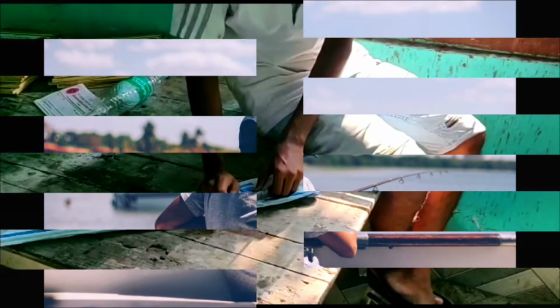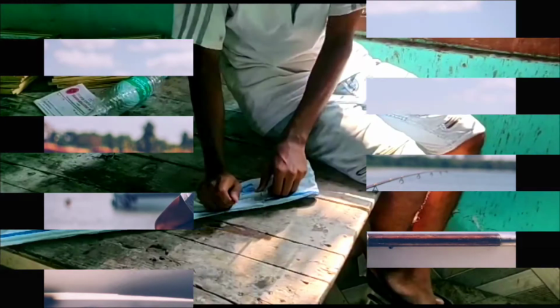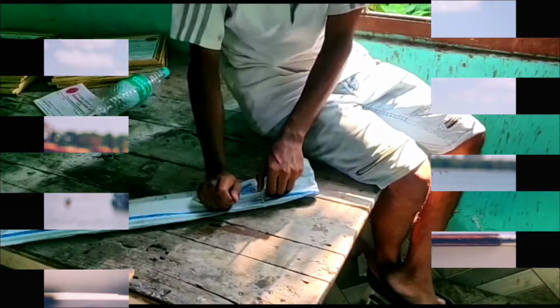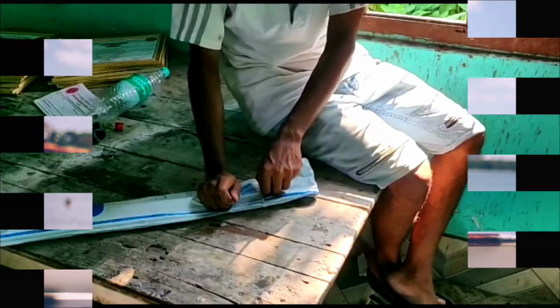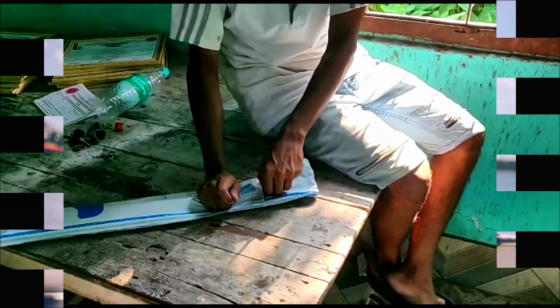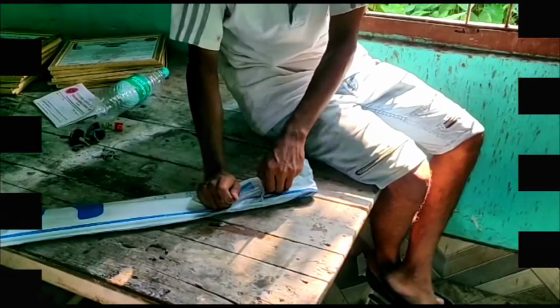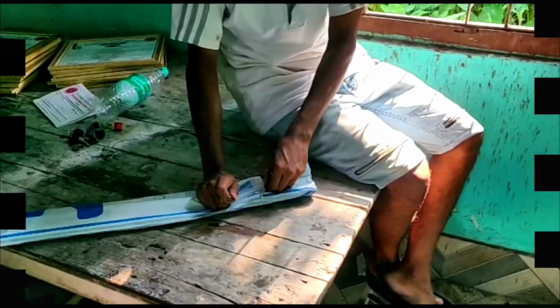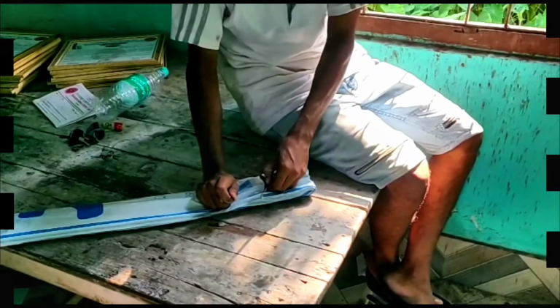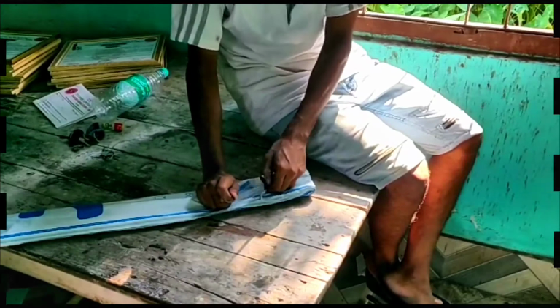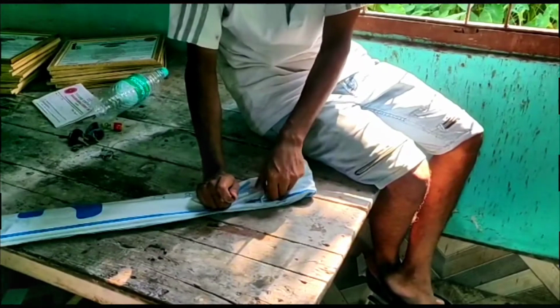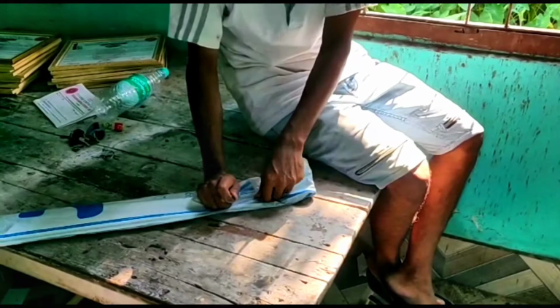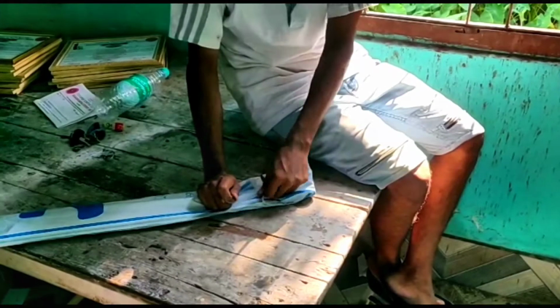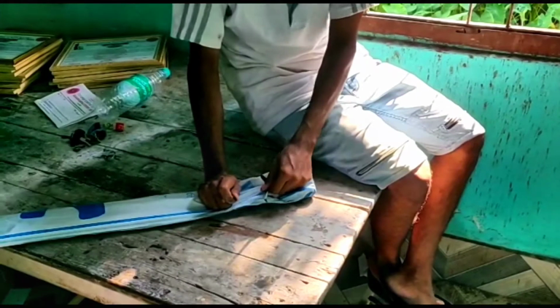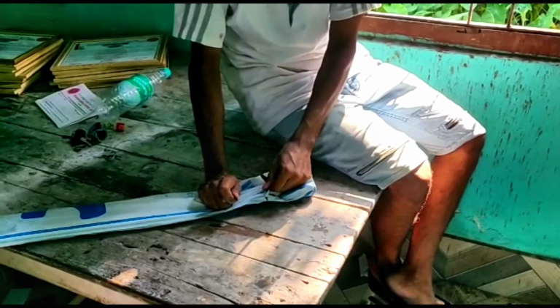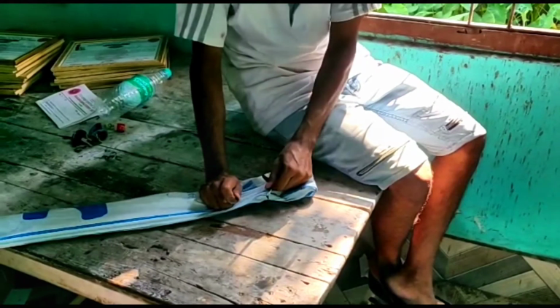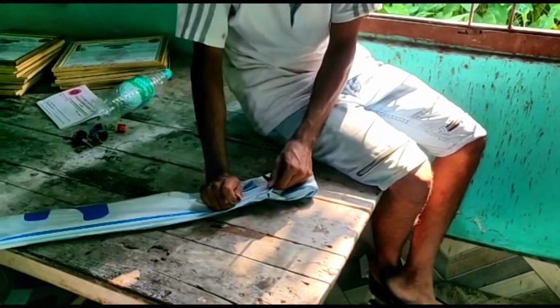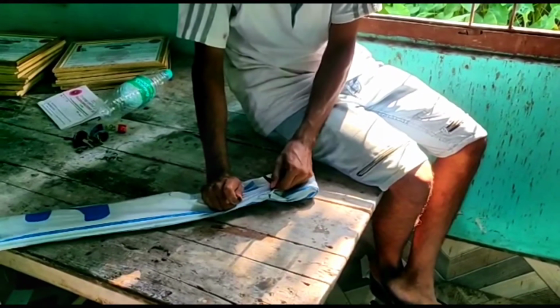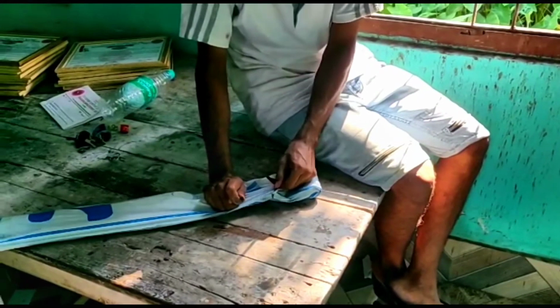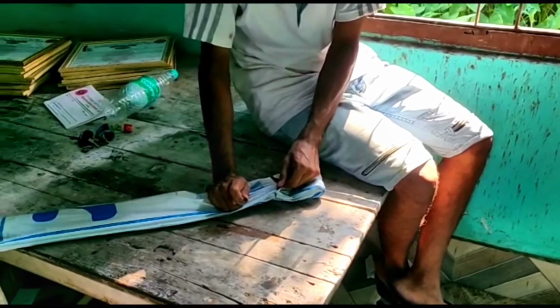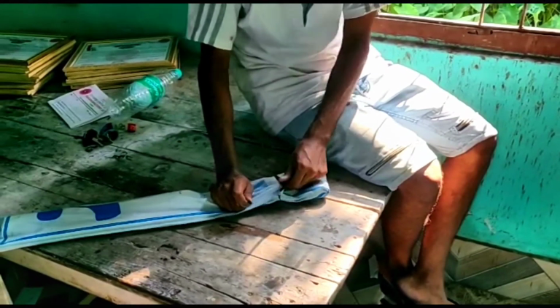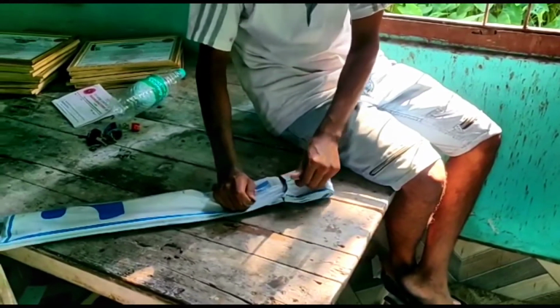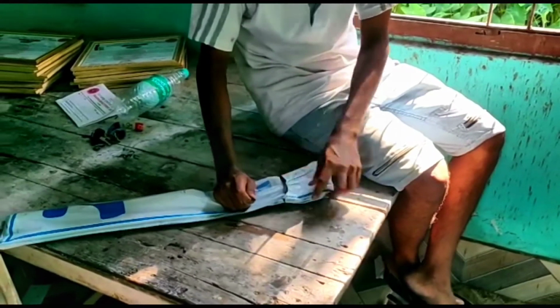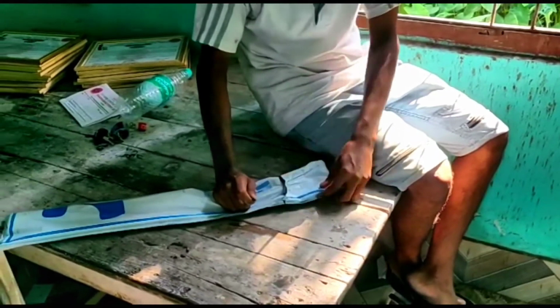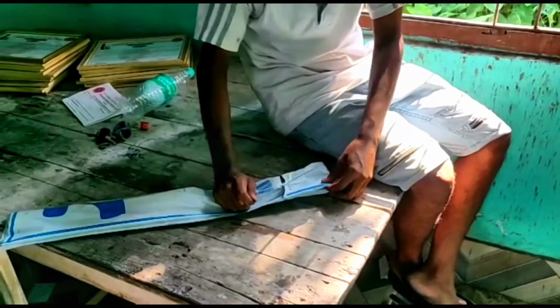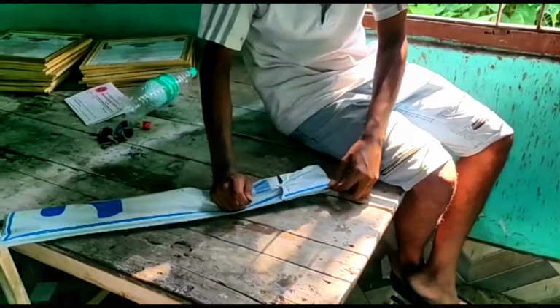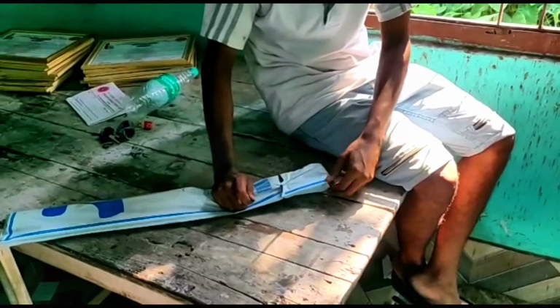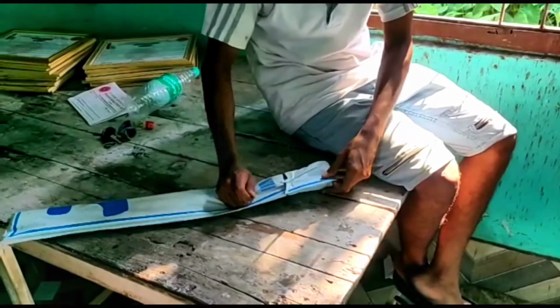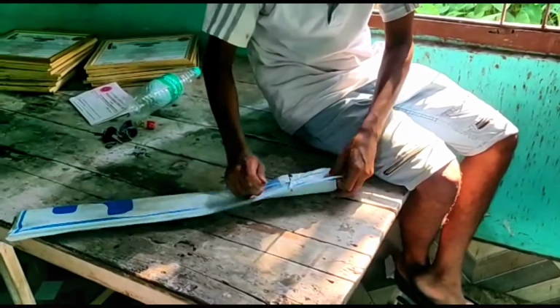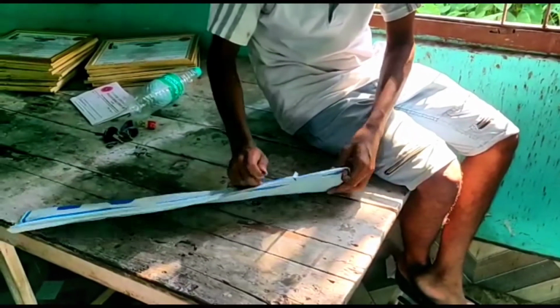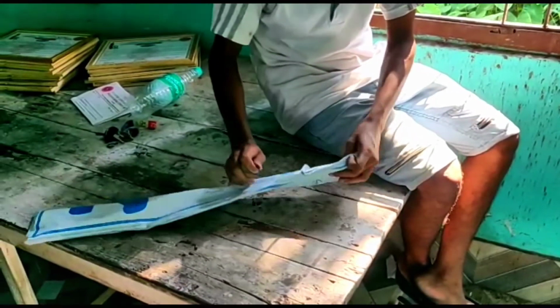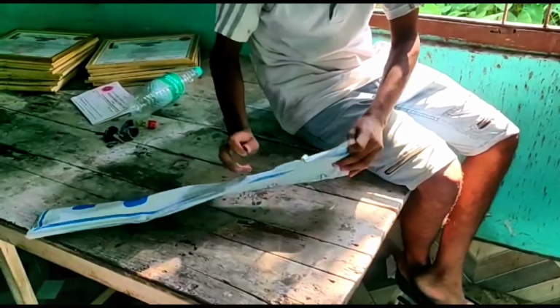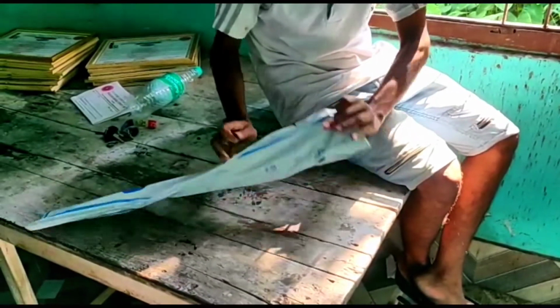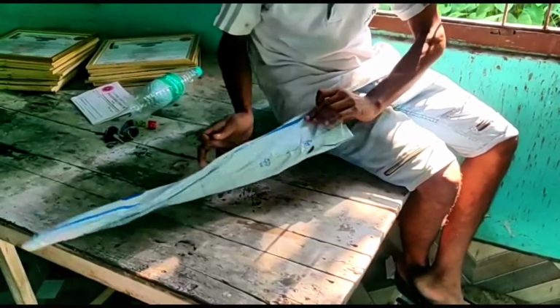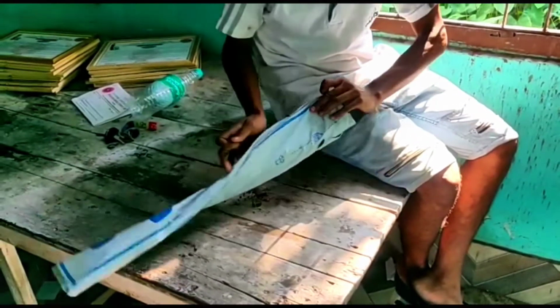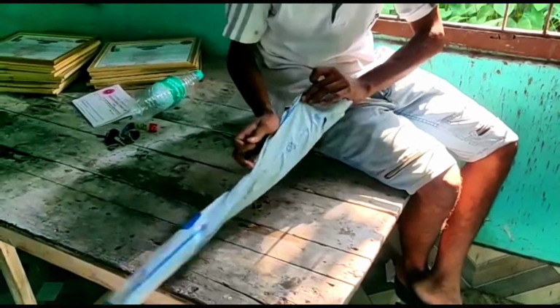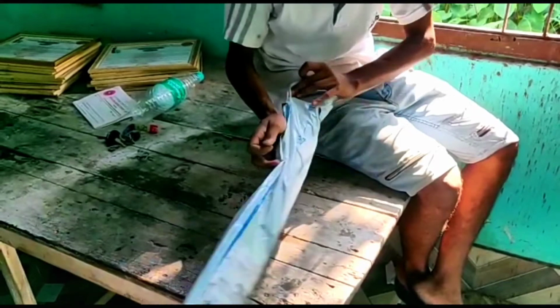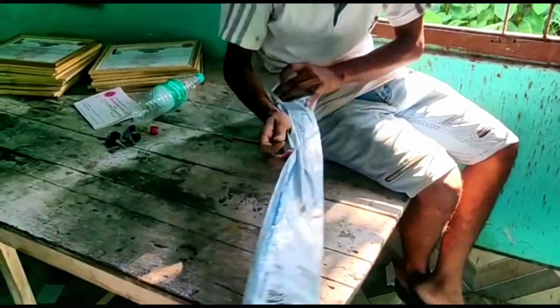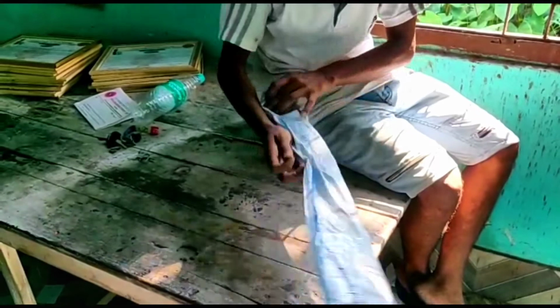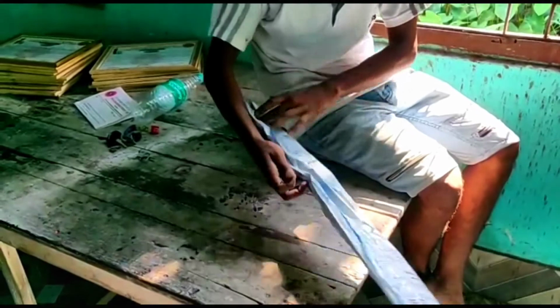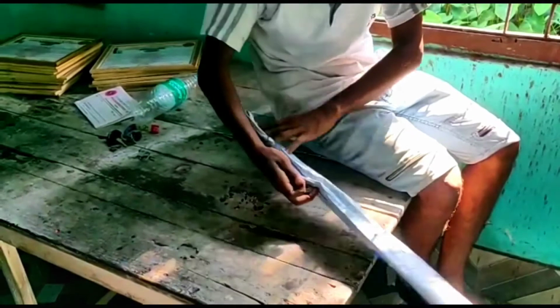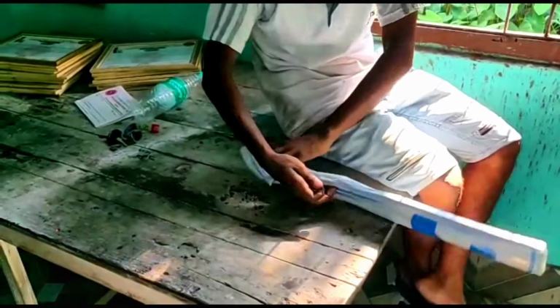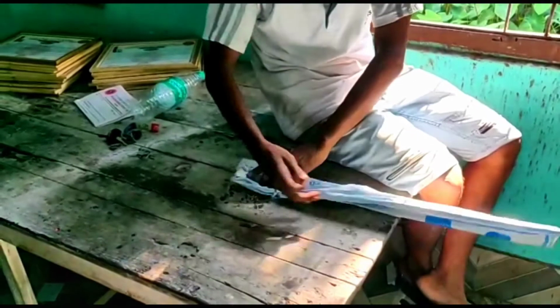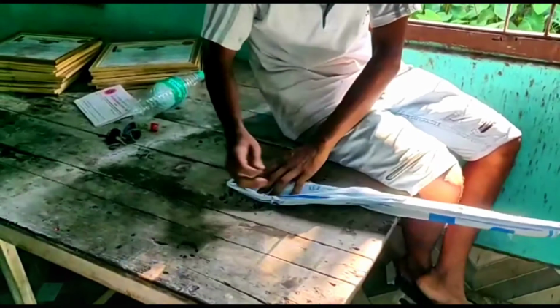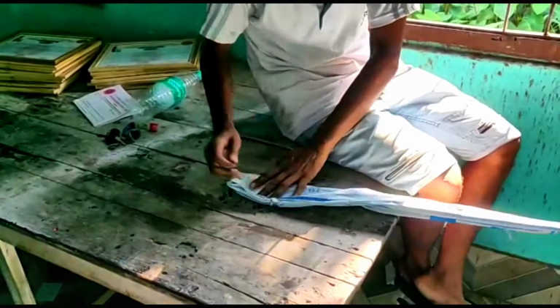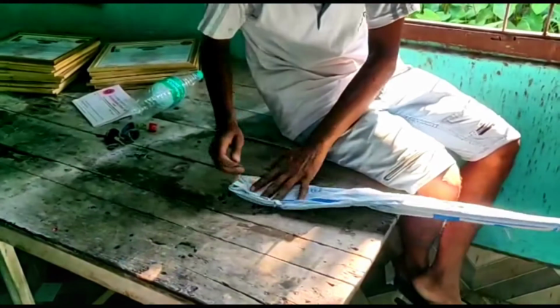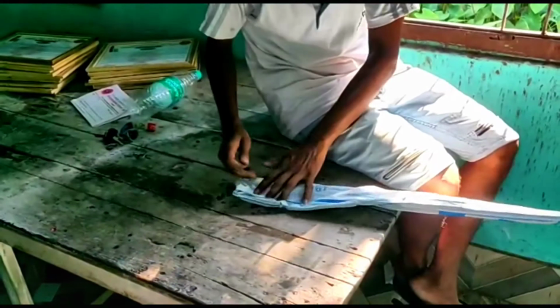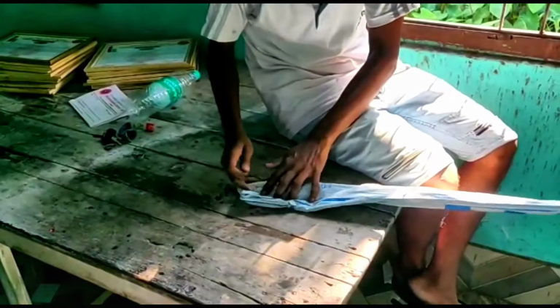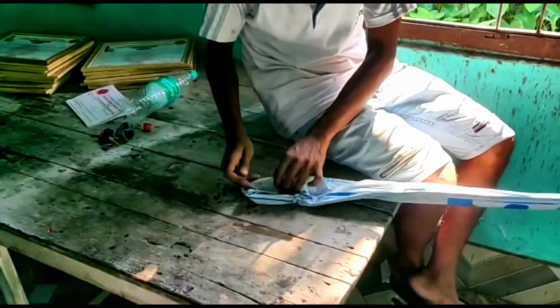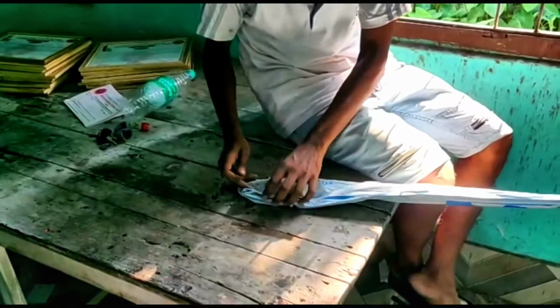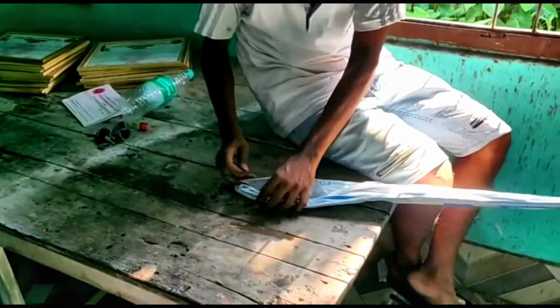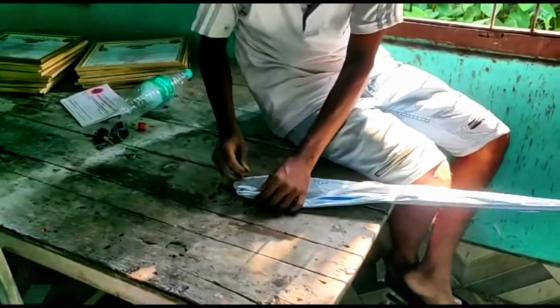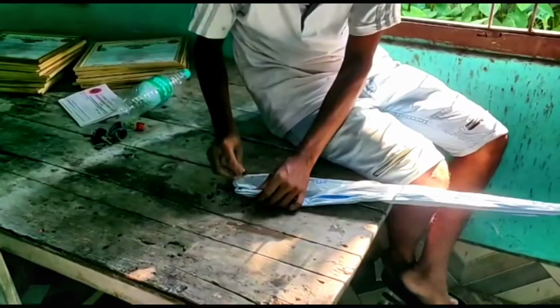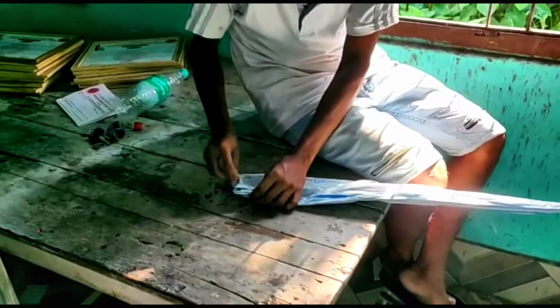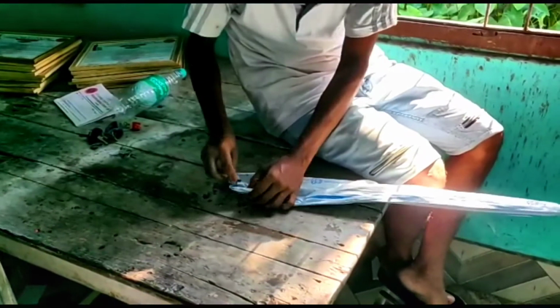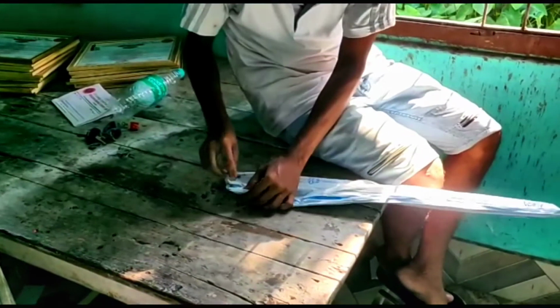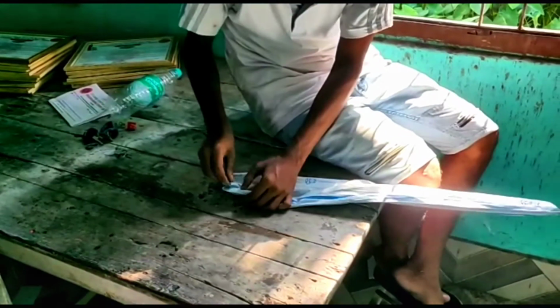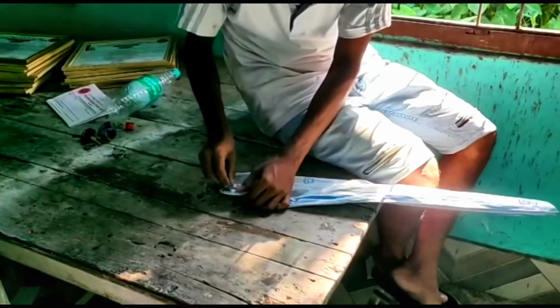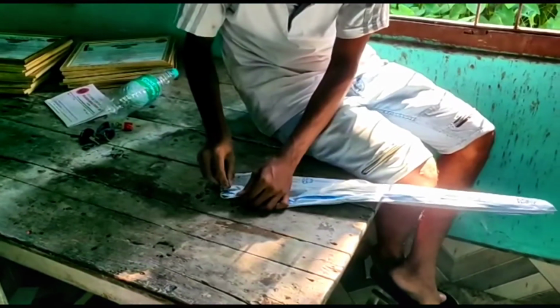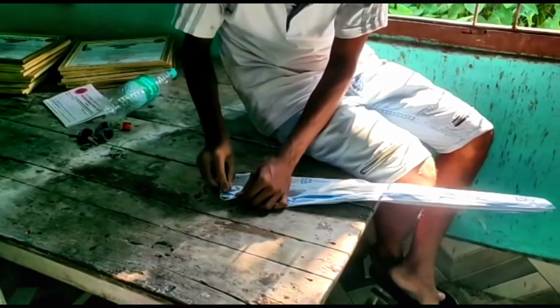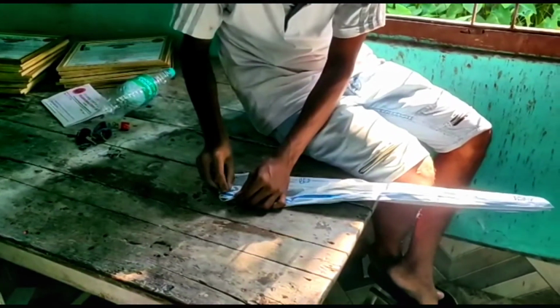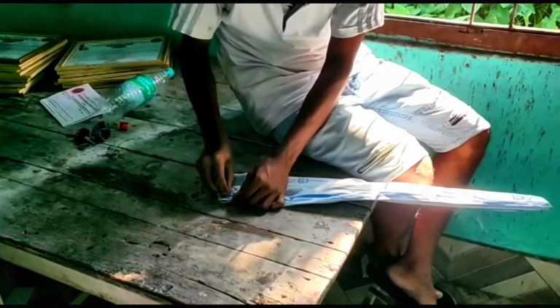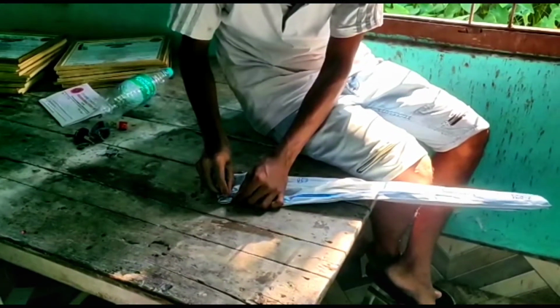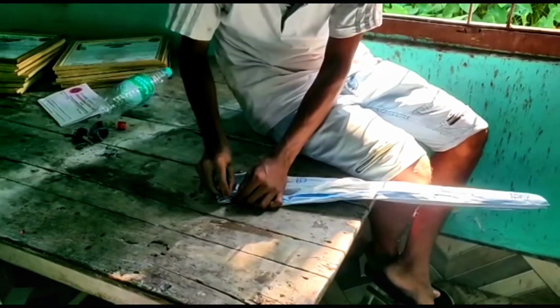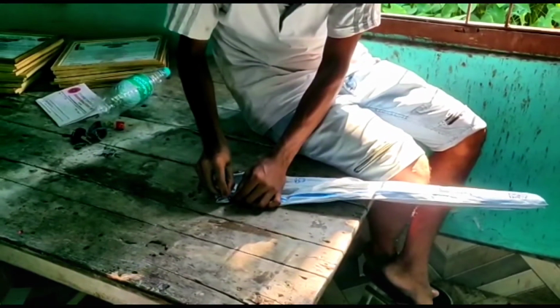Unboxing a Korean fishing rod. So let's unbox the rod.